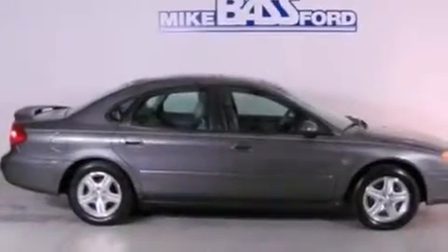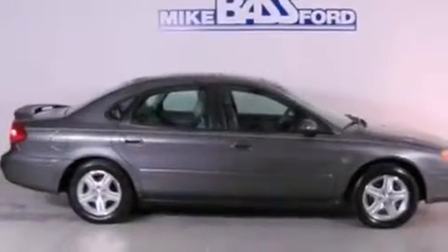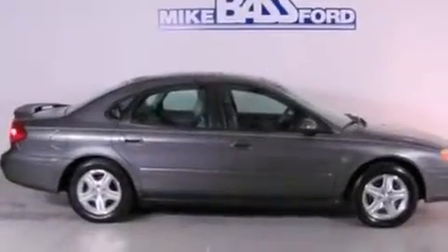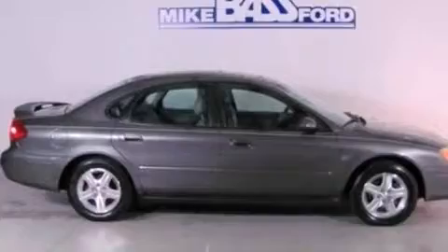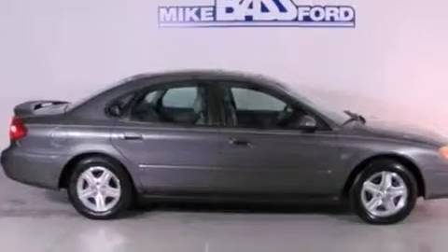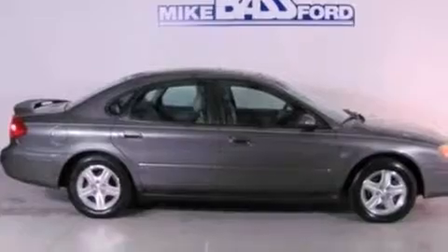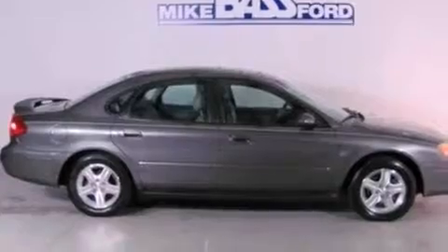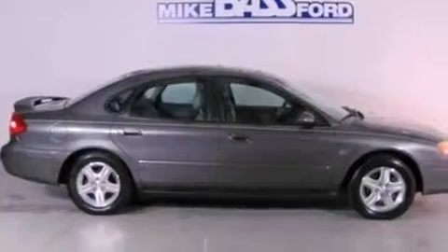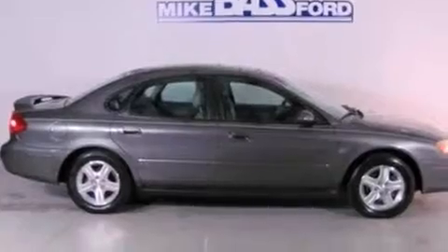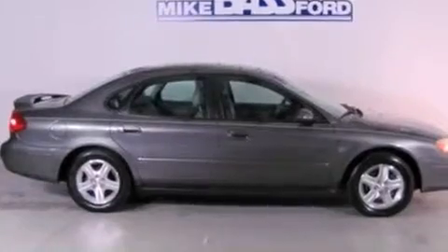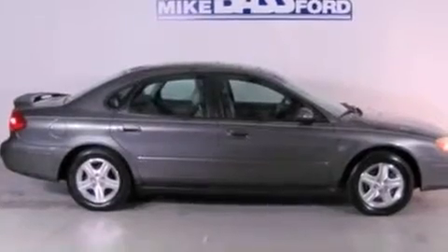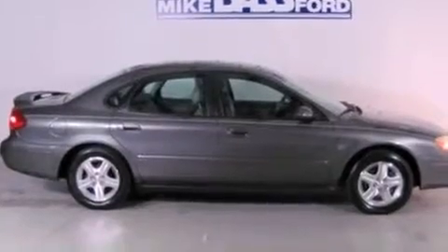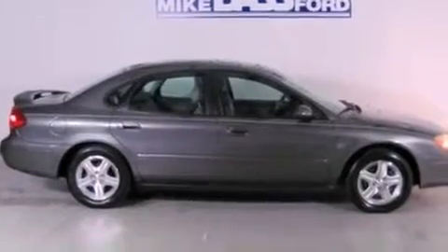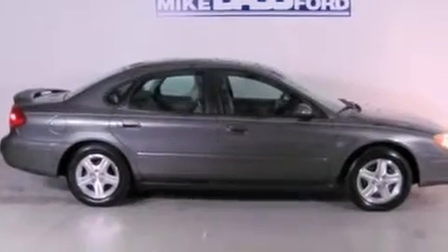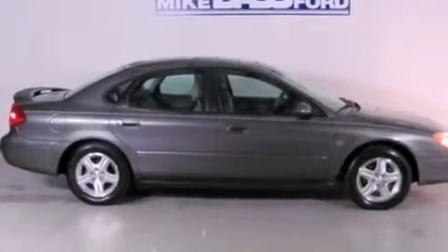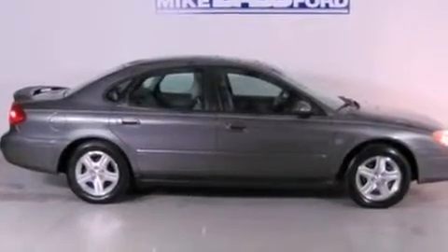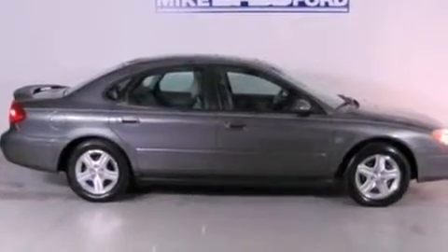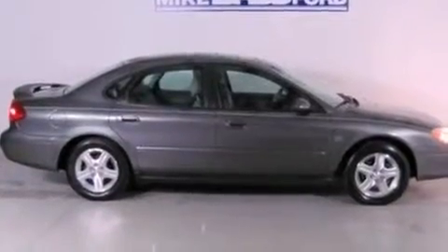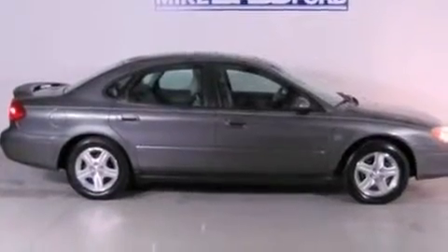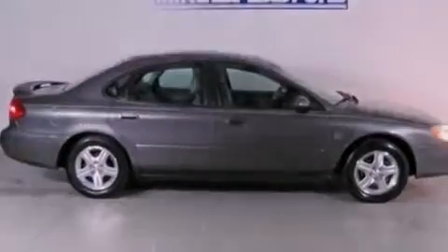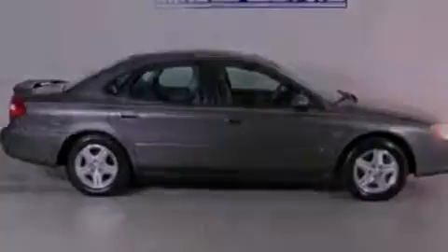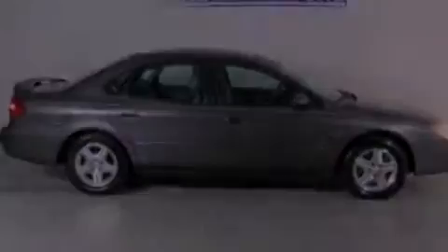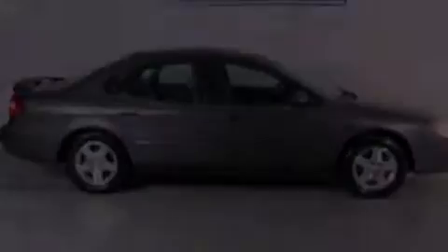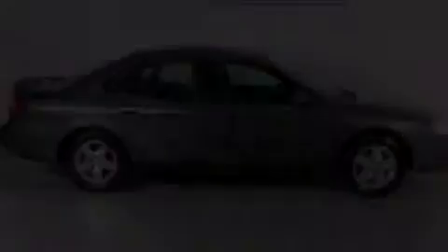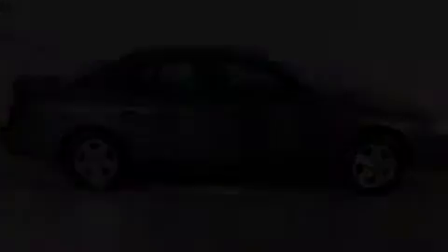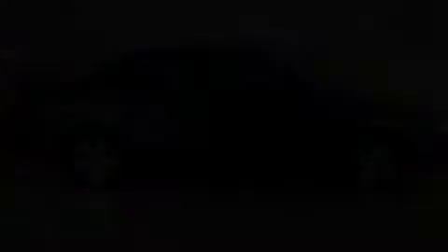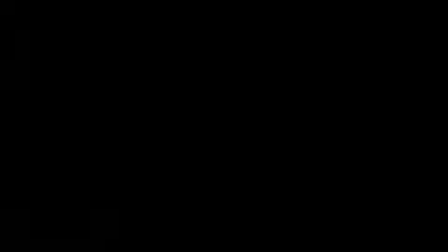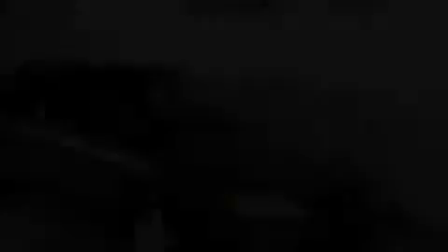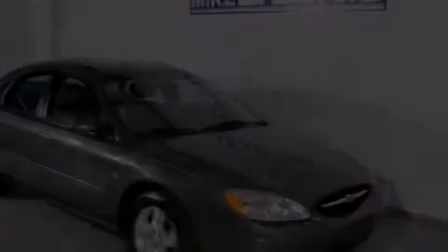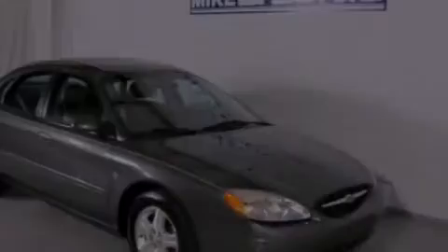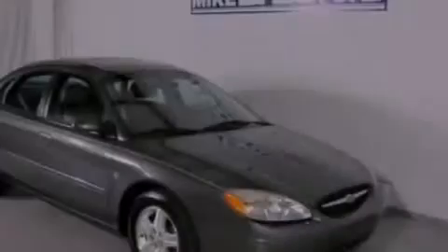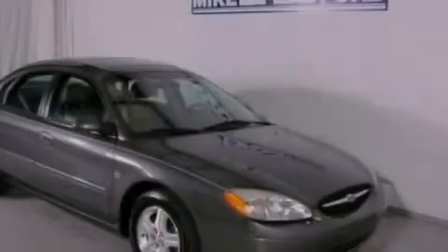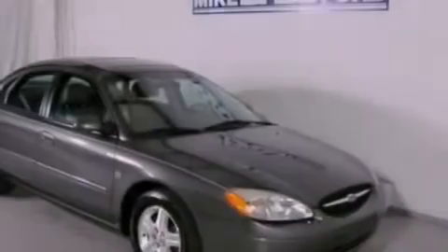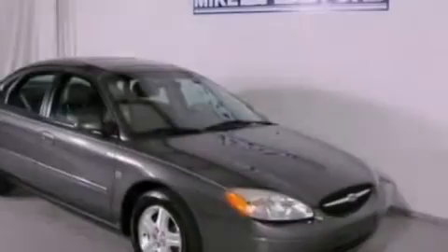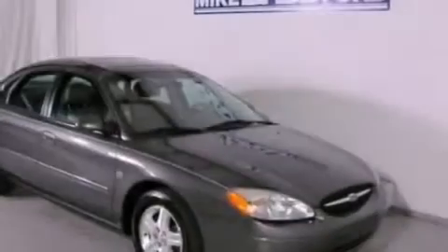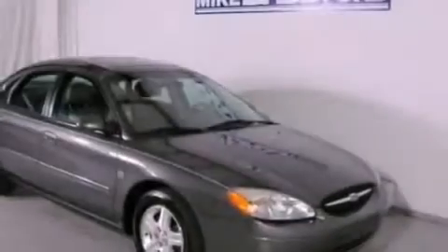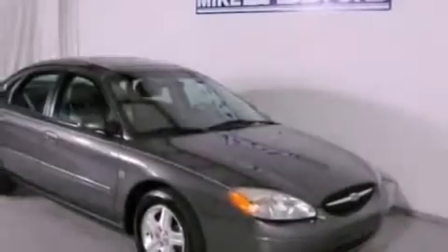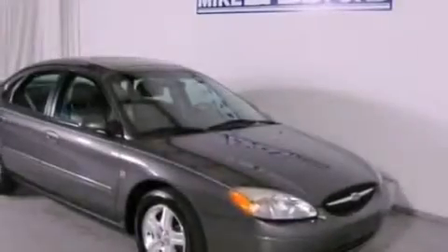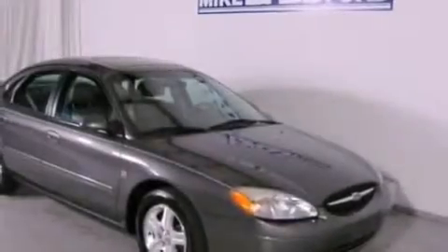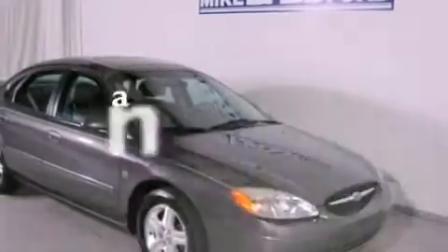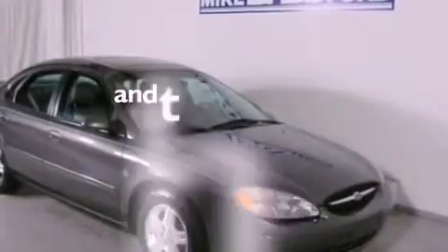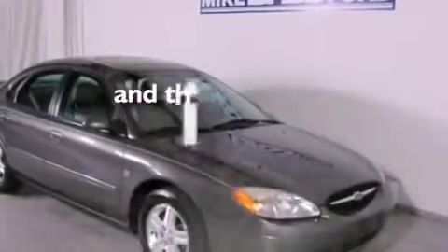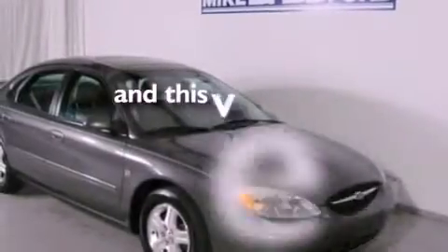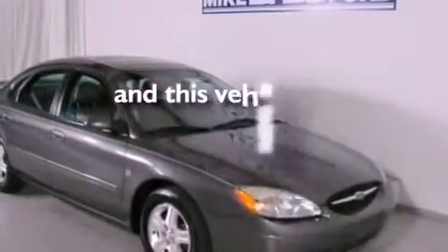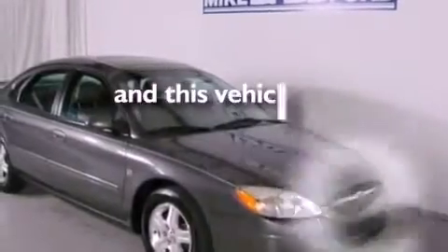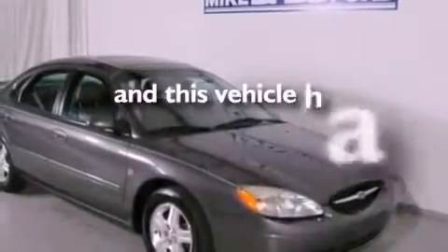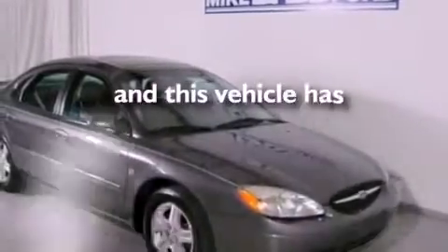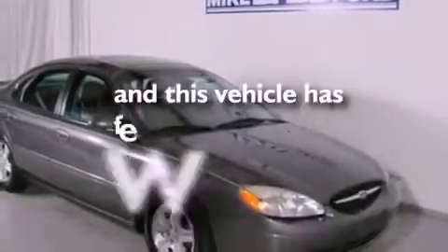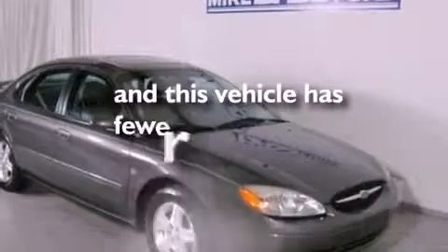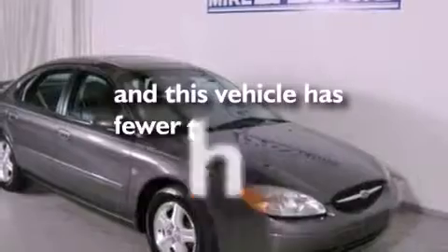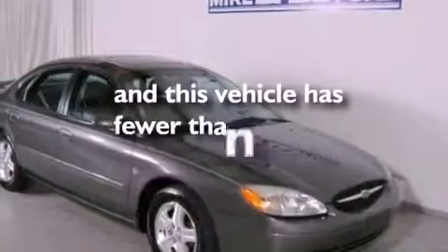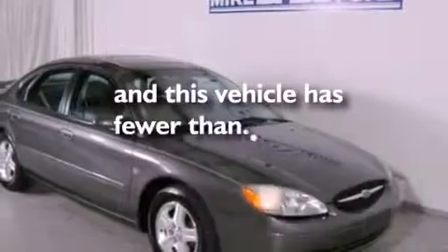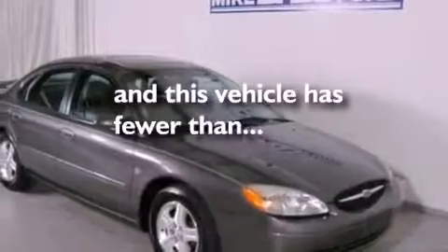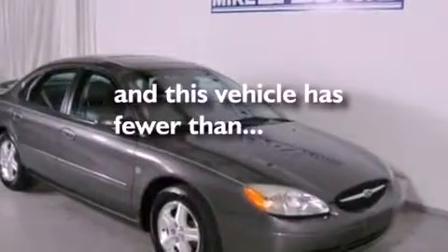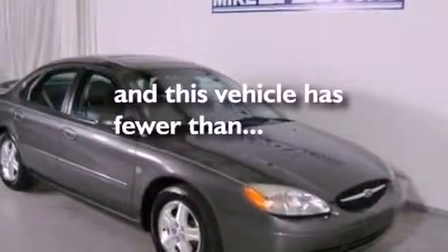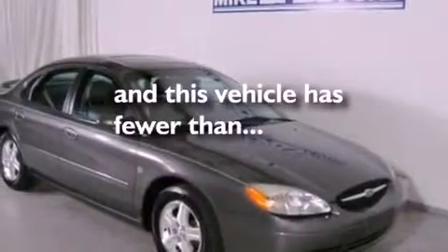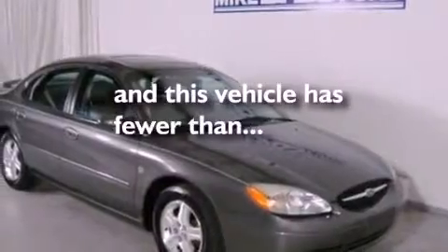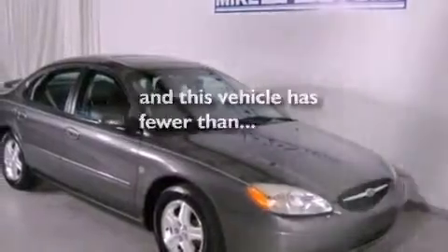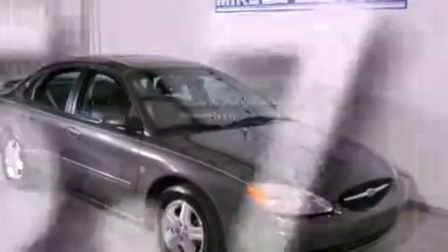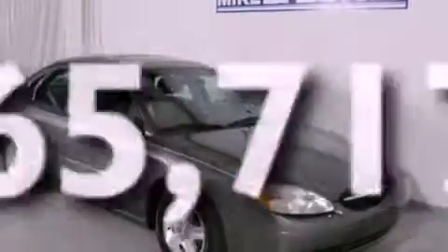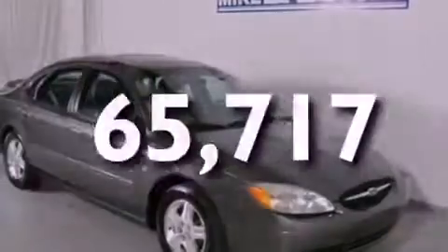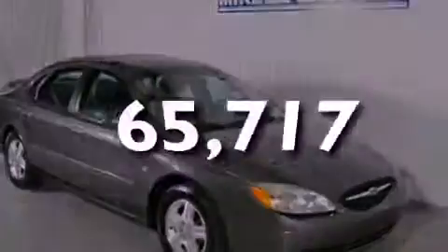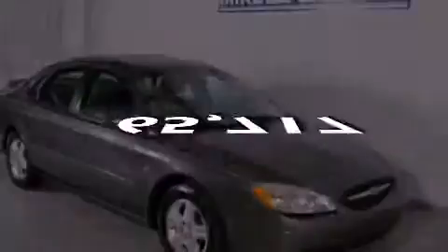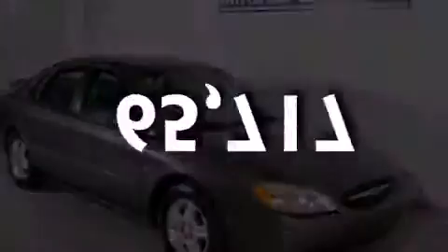Additional features include a security system, dusk-sensing headlights, cruise control, and this vehicle has fewer than 66,000 miles on the odometer.